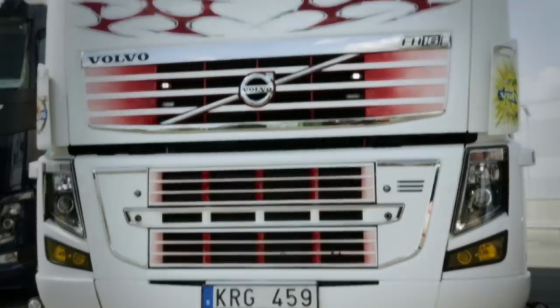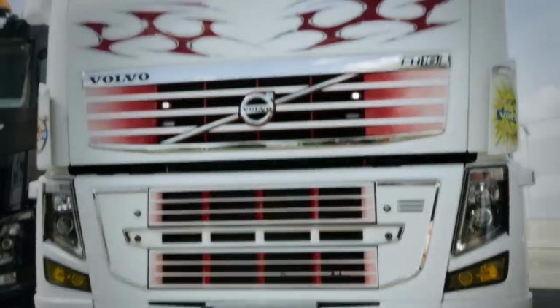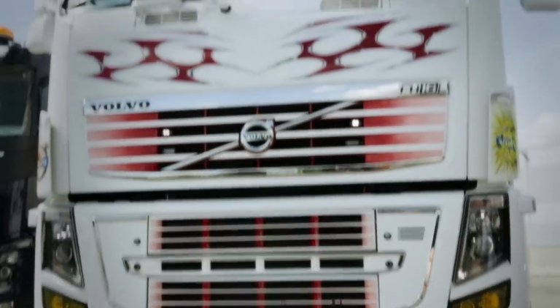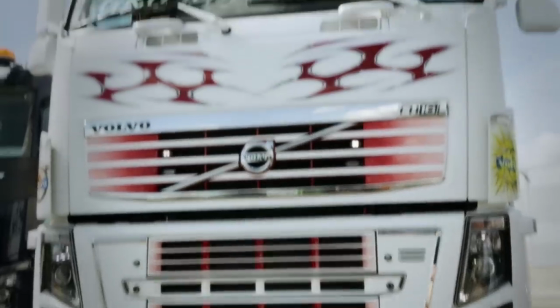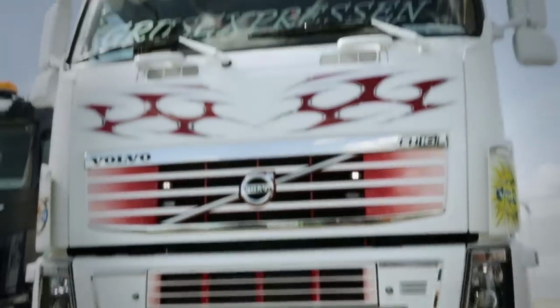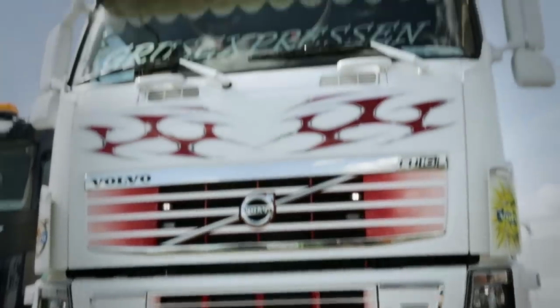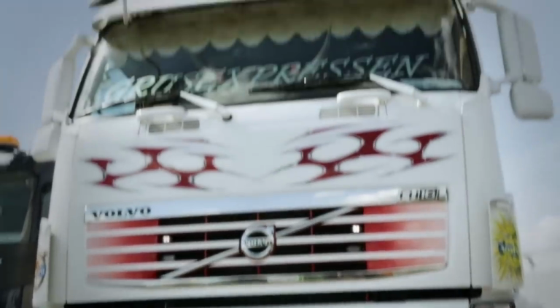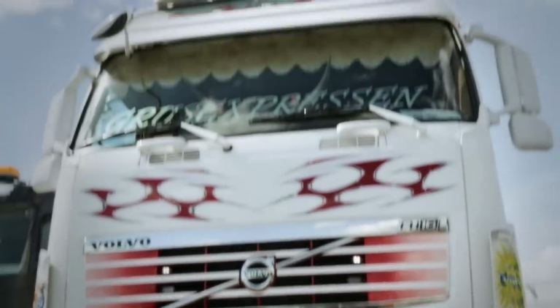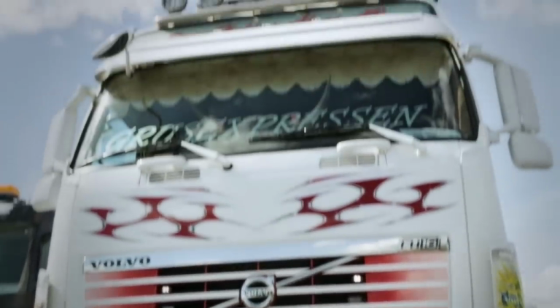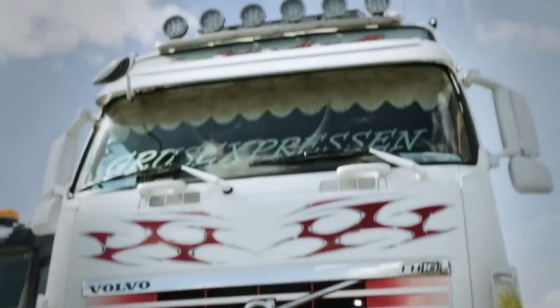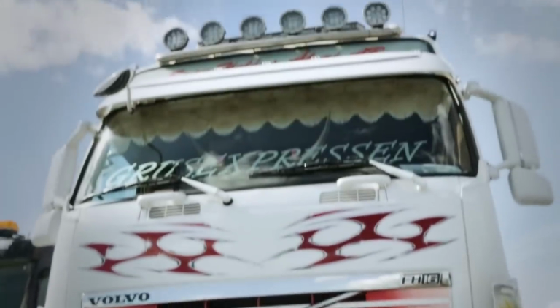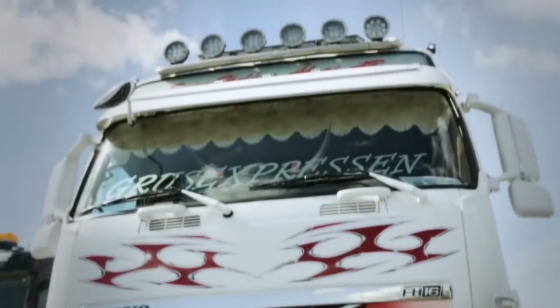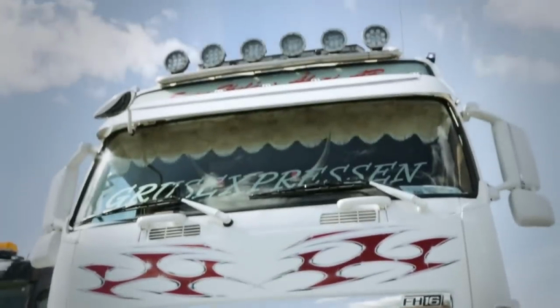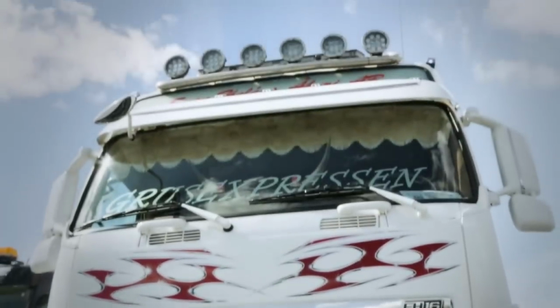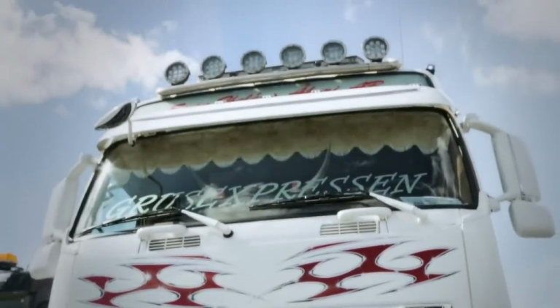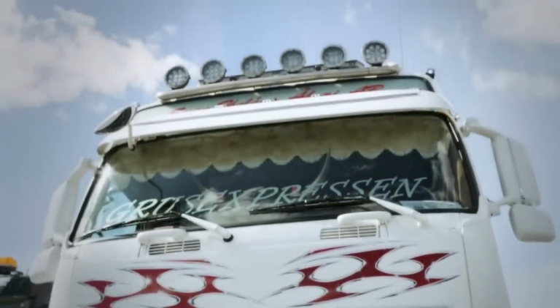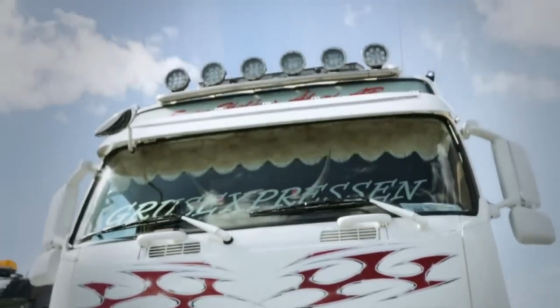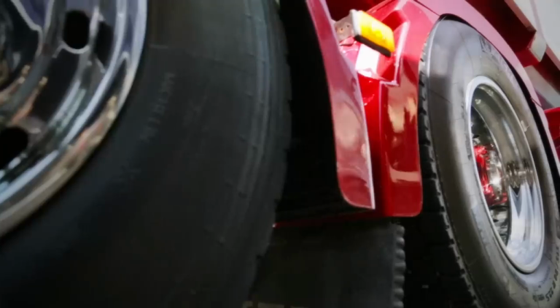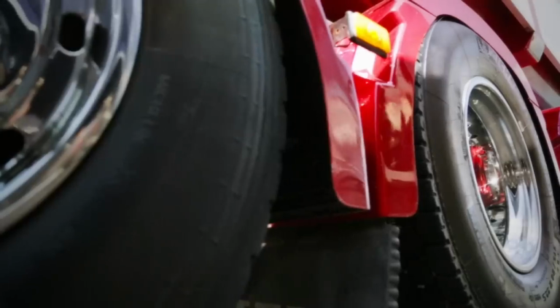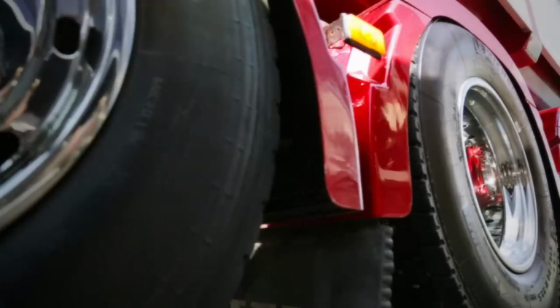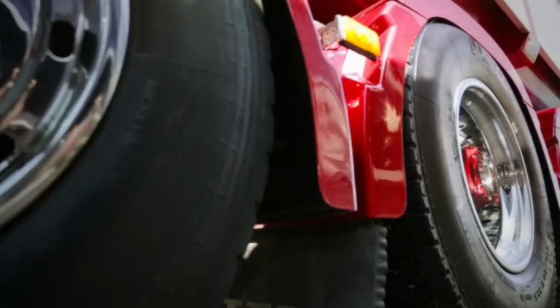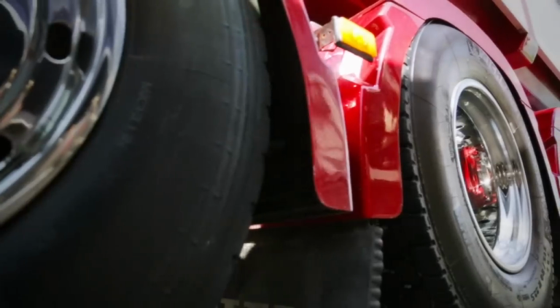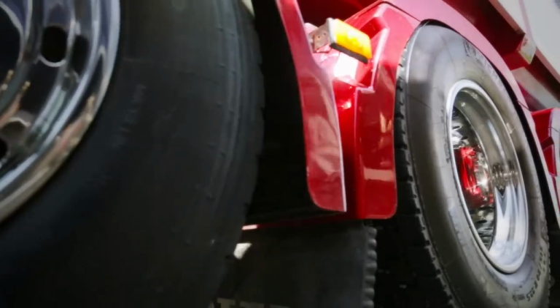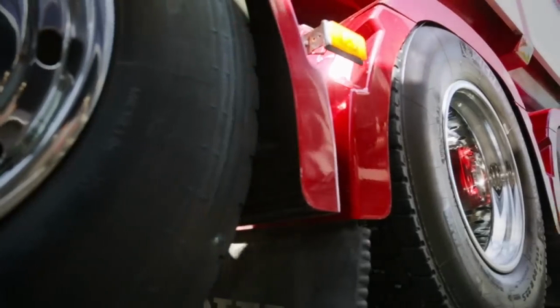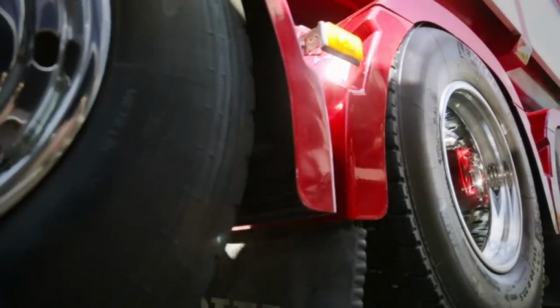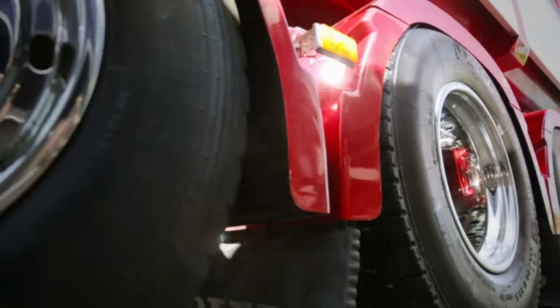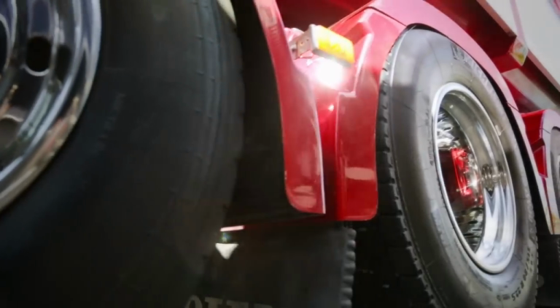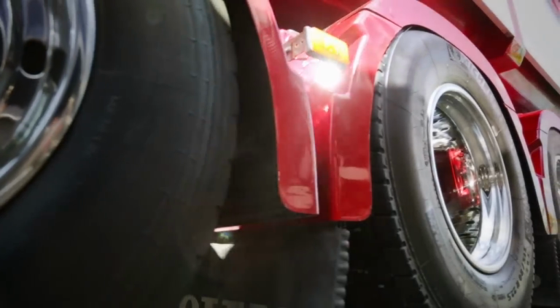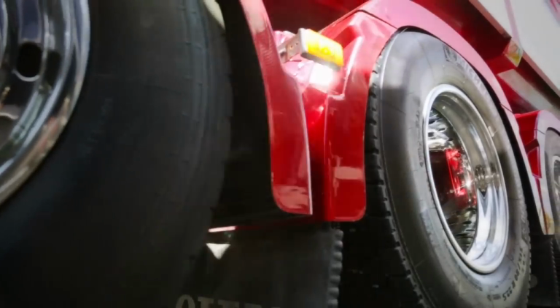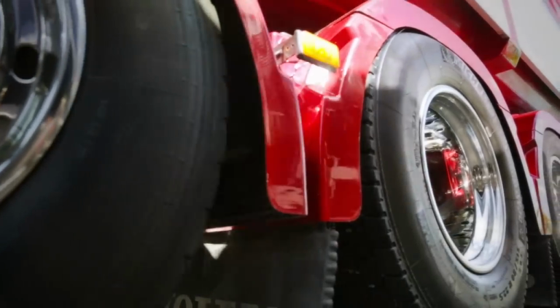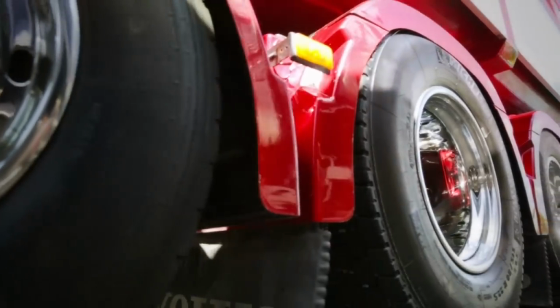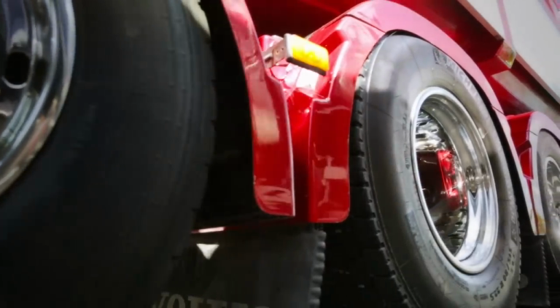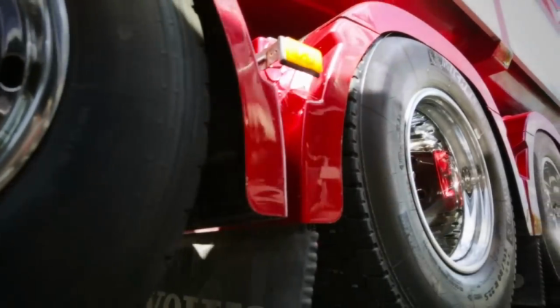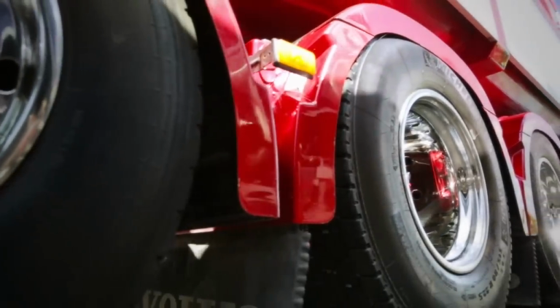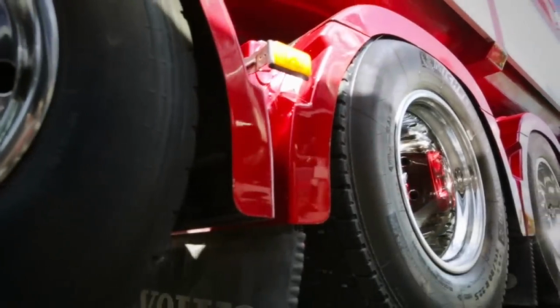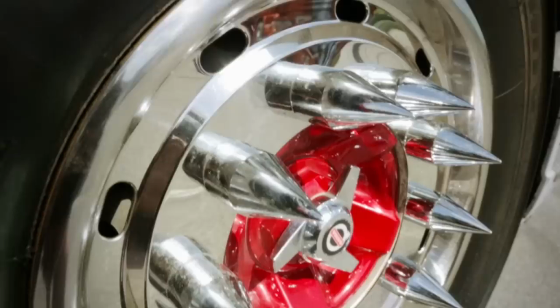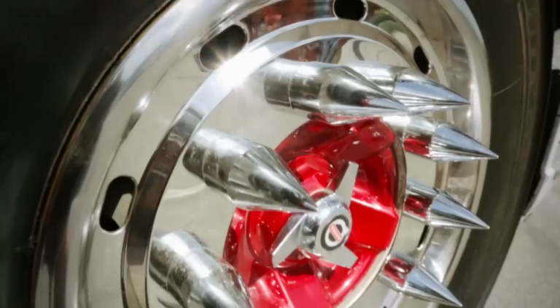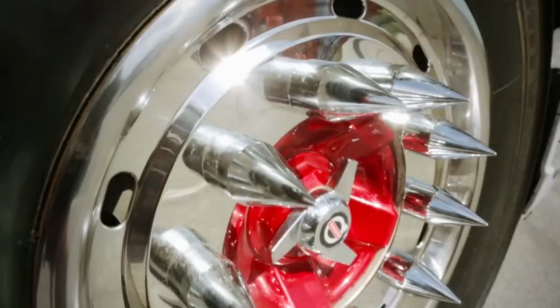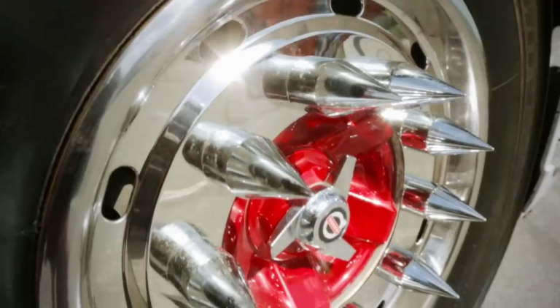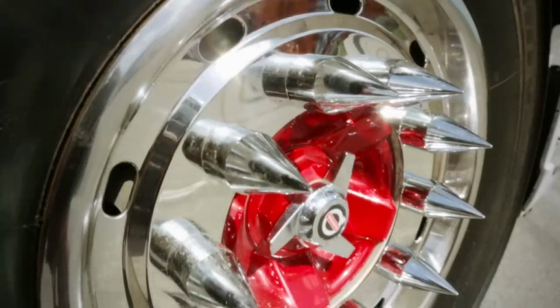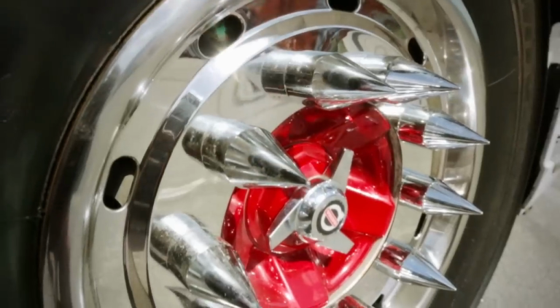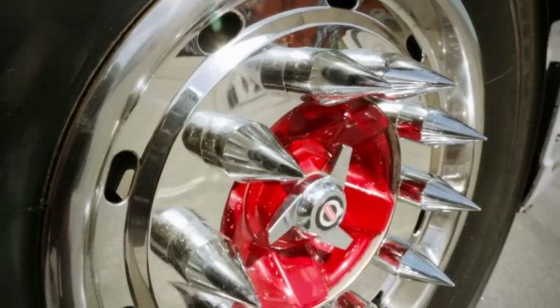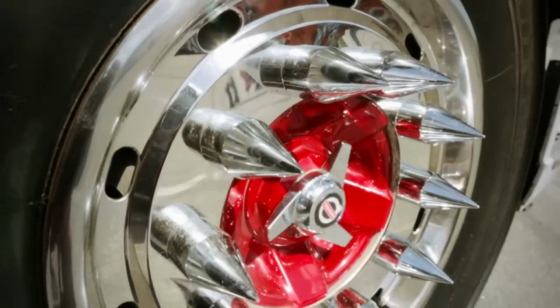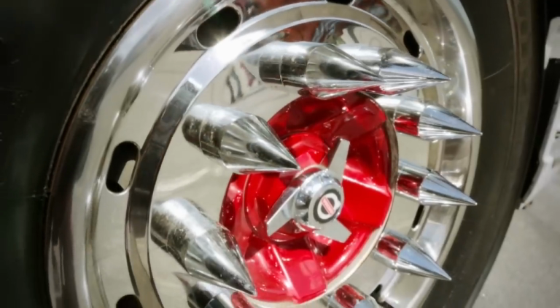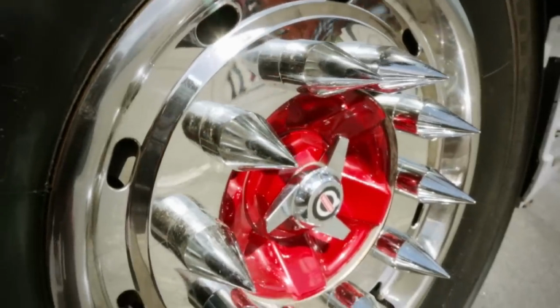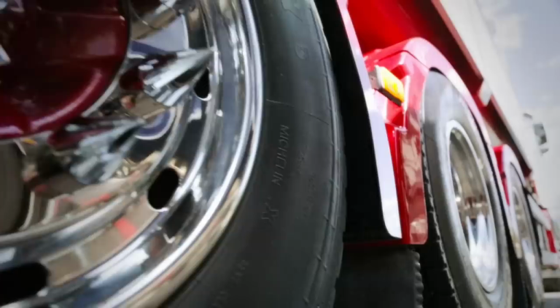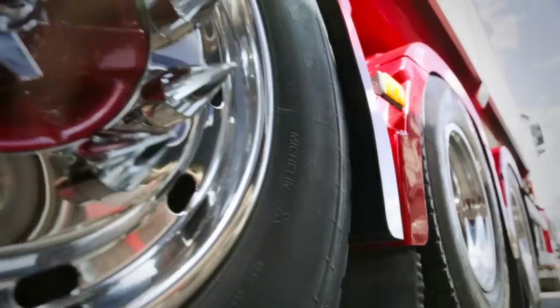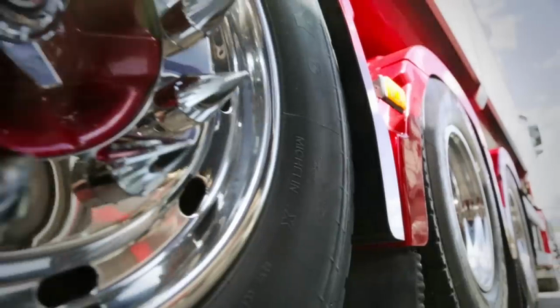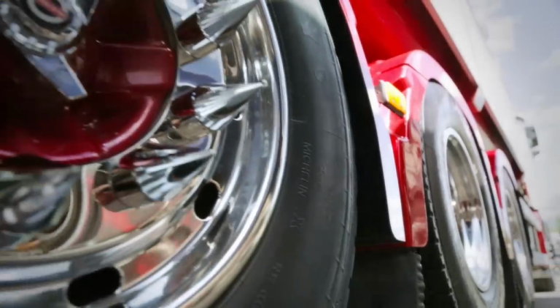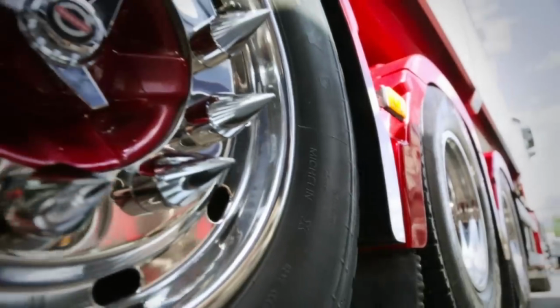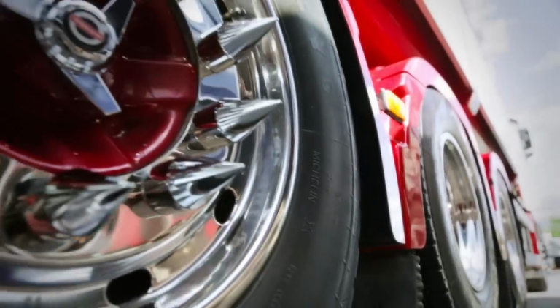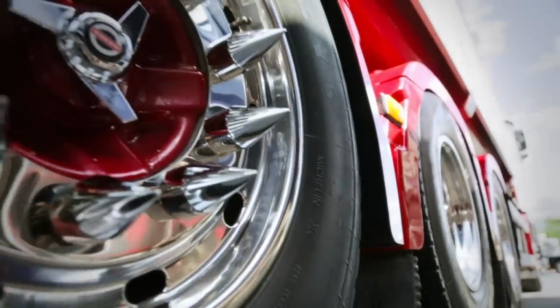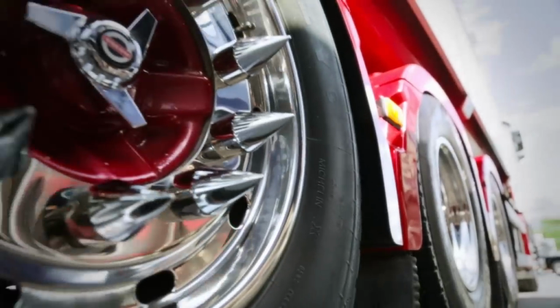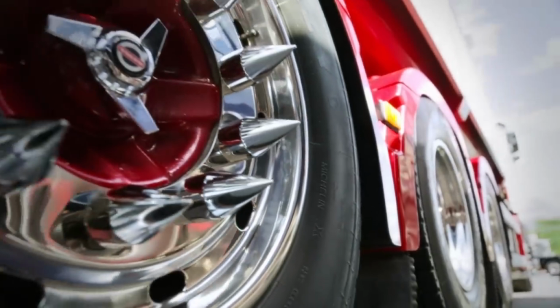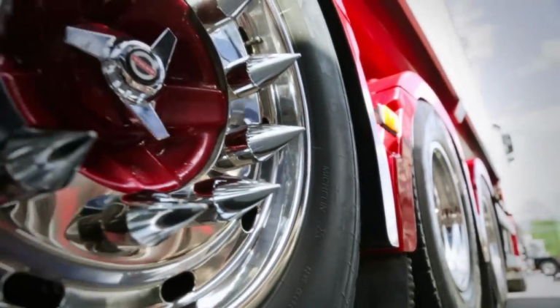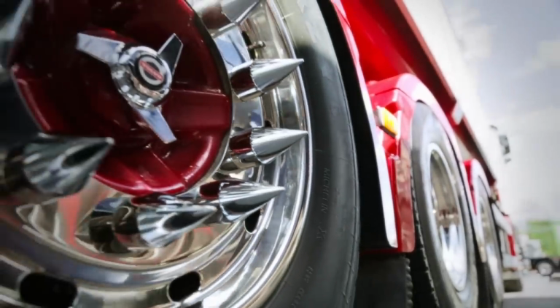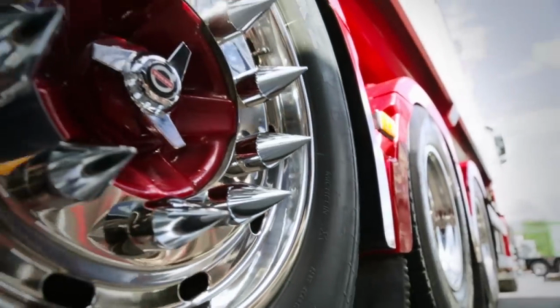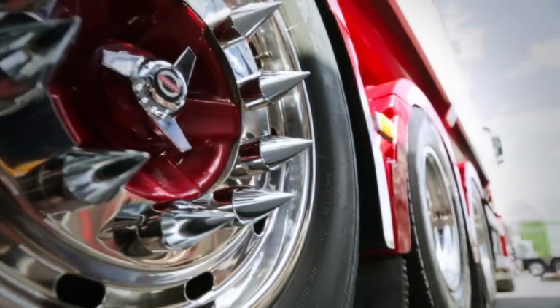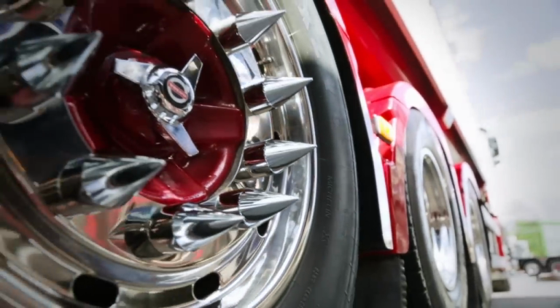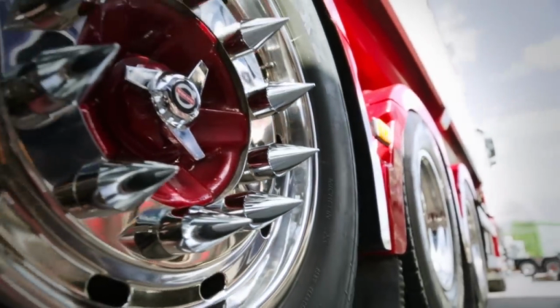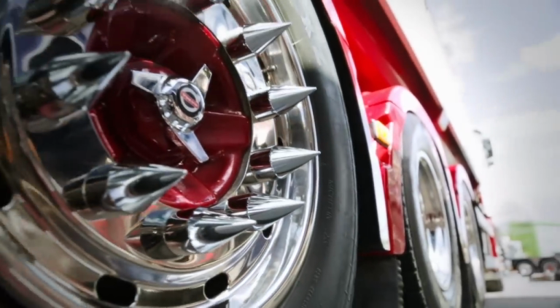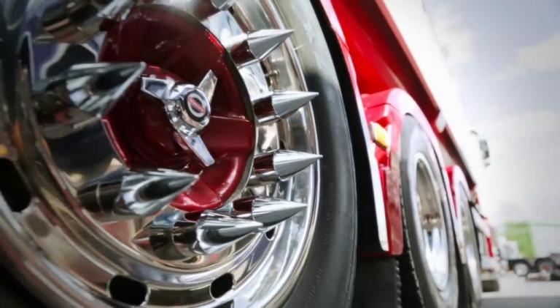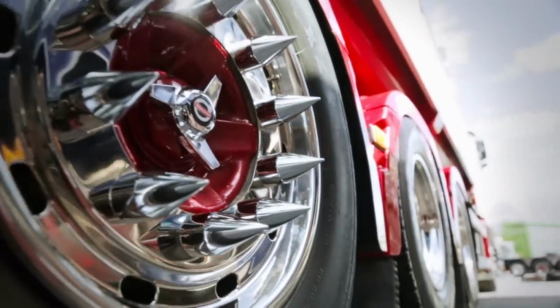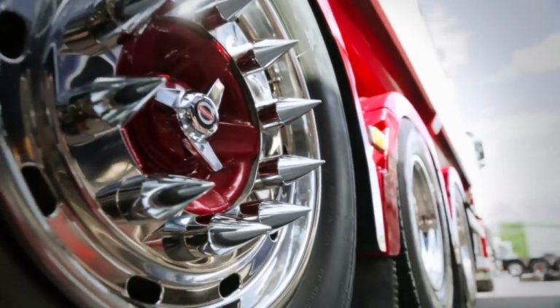All in all, Daniel has spent endless hours perfecting his truck, and the end result kind of speaks for itself.